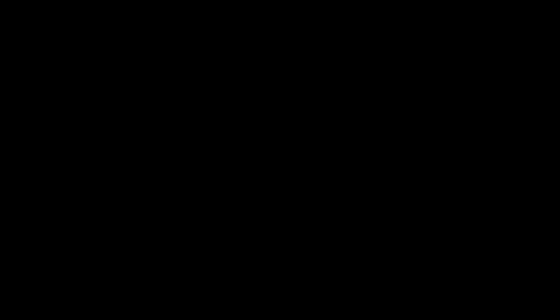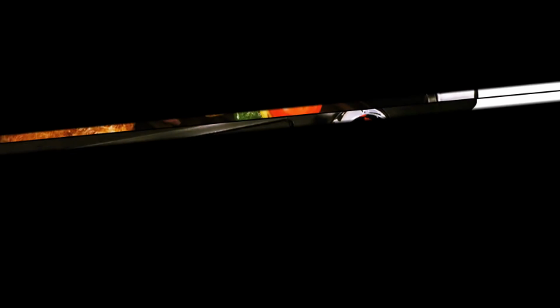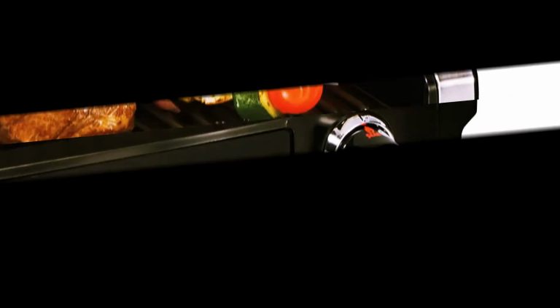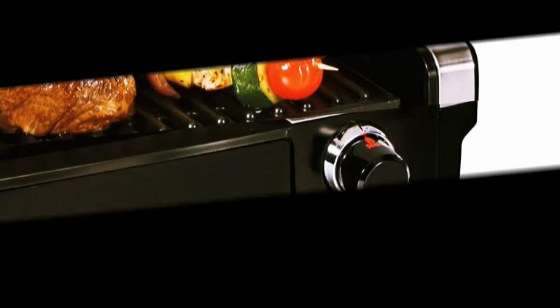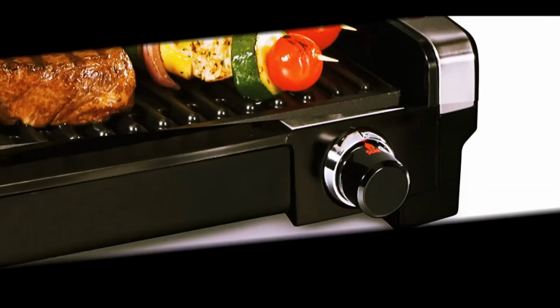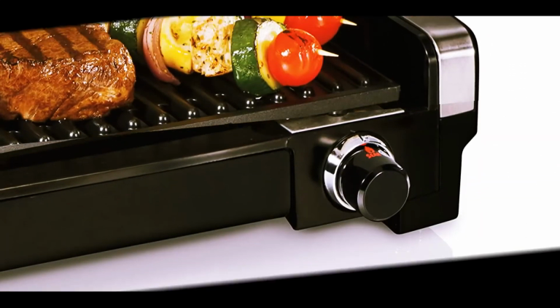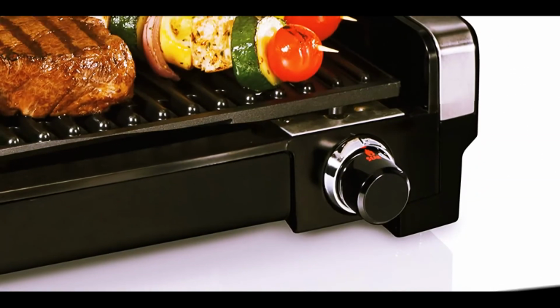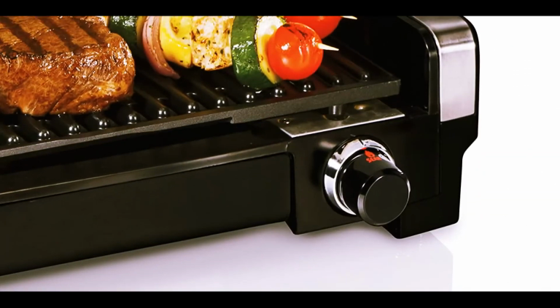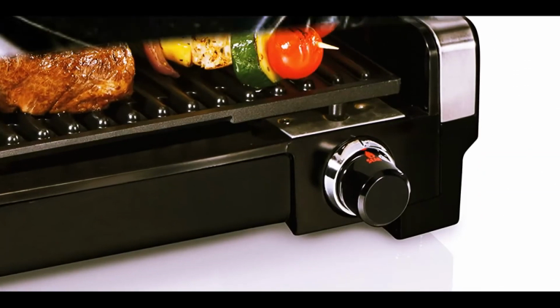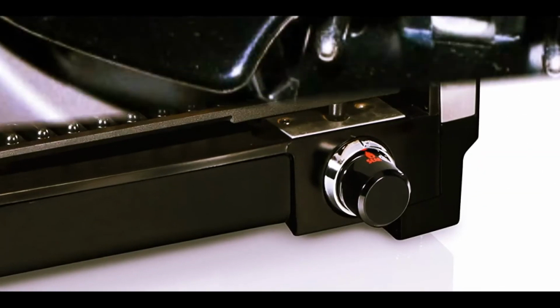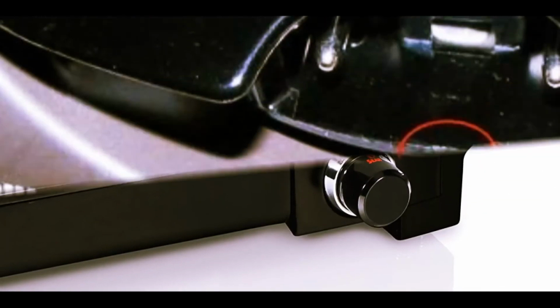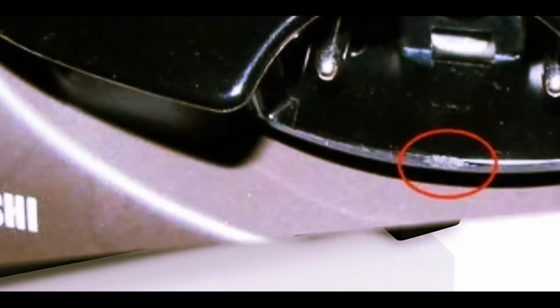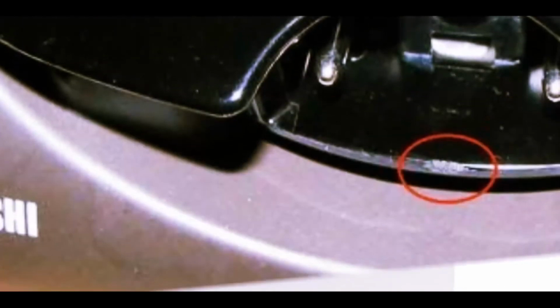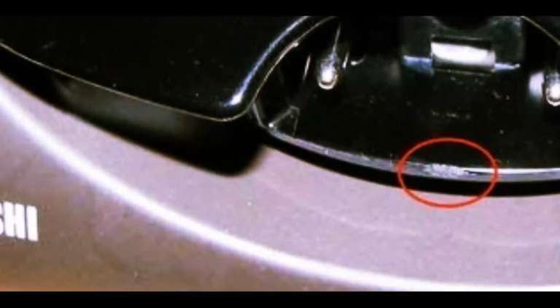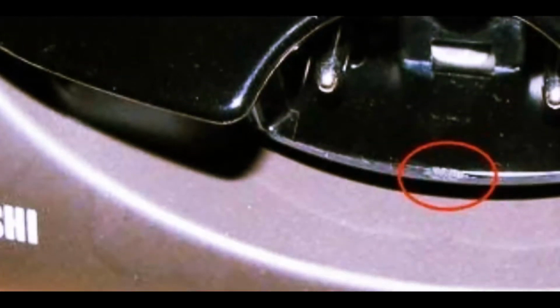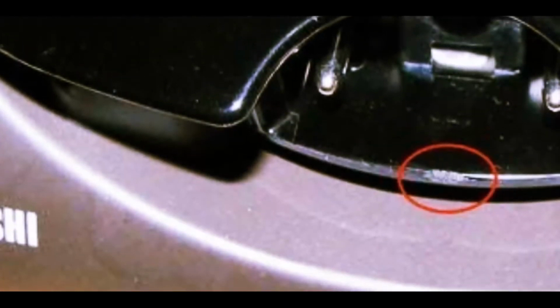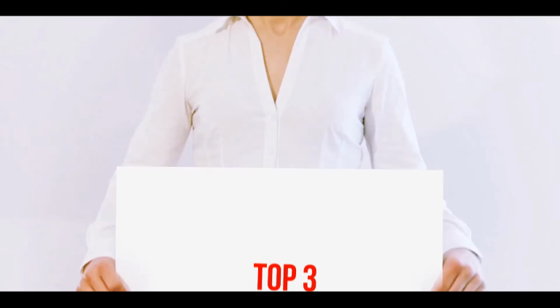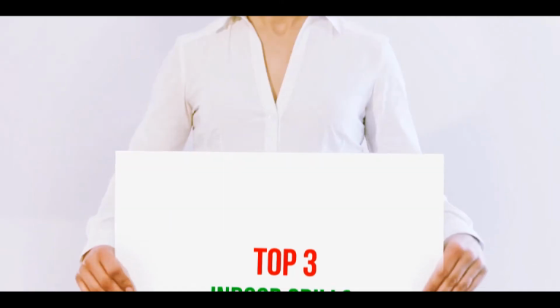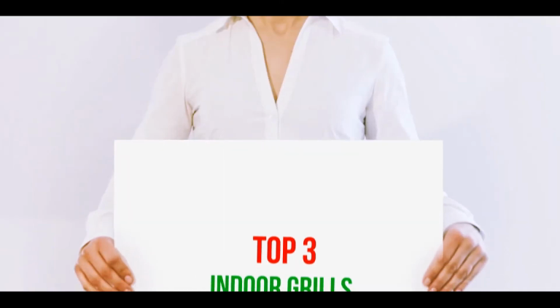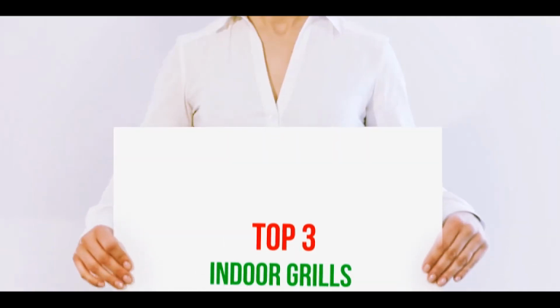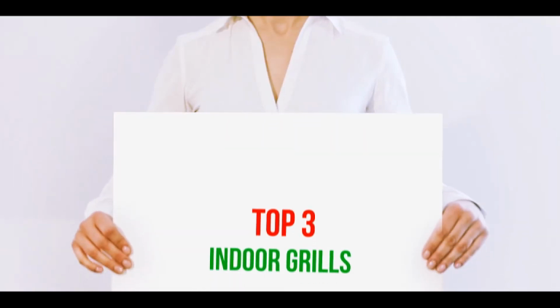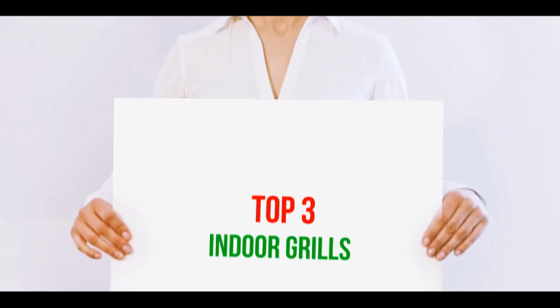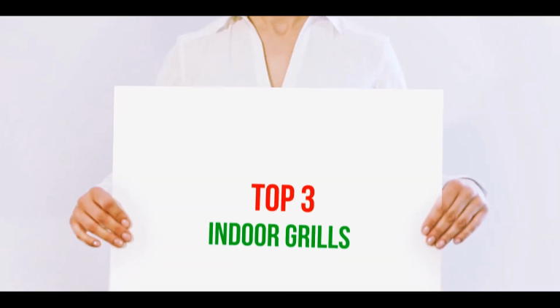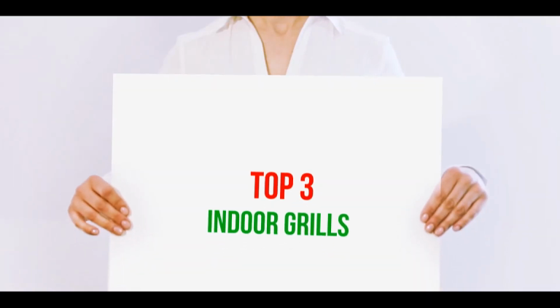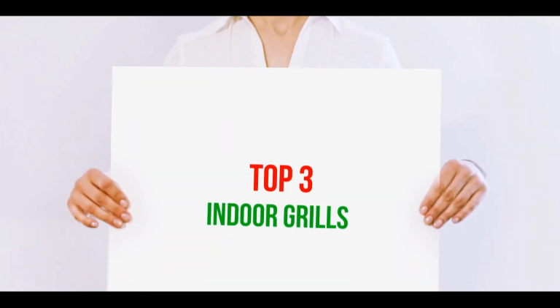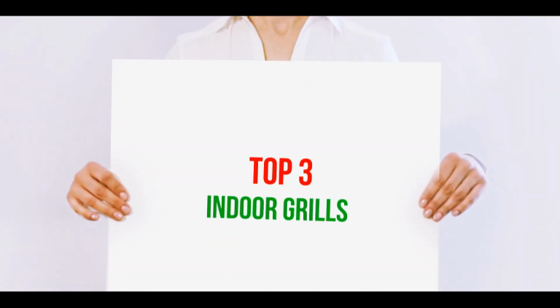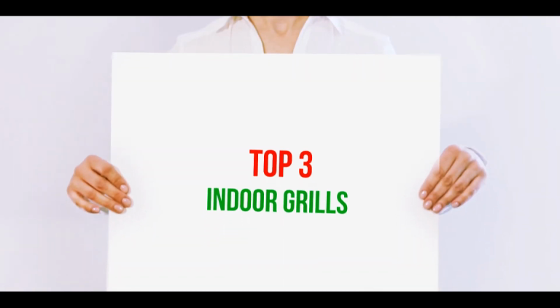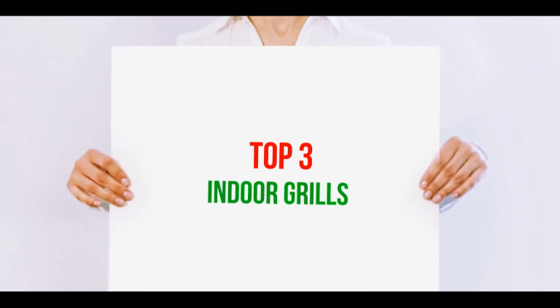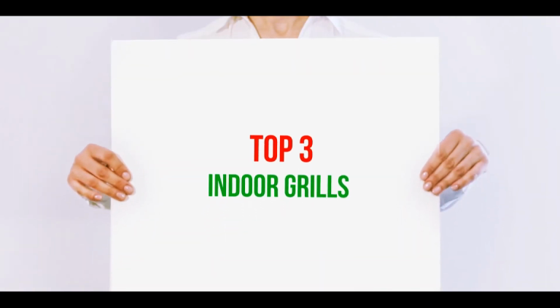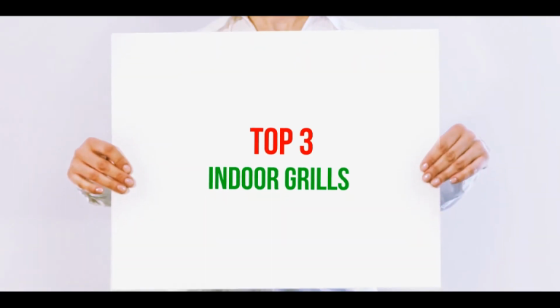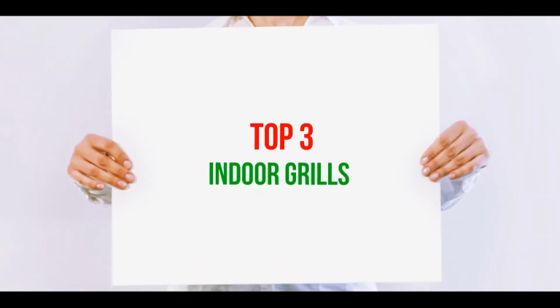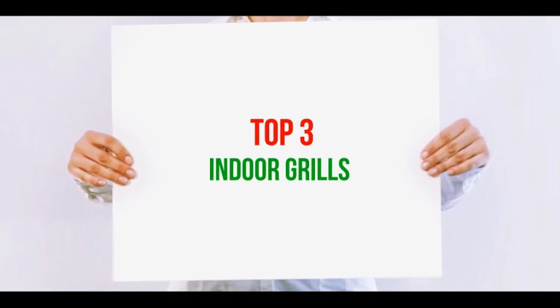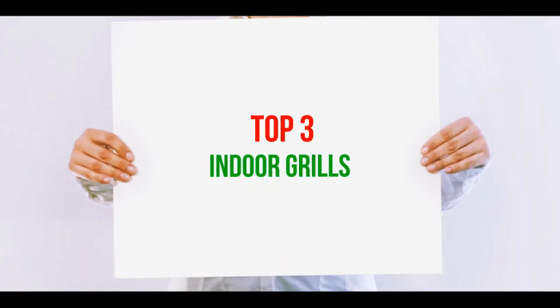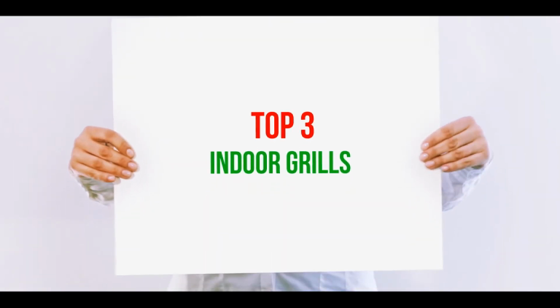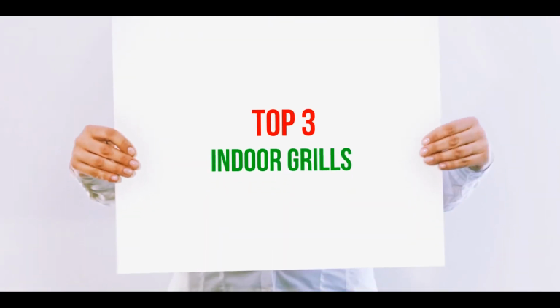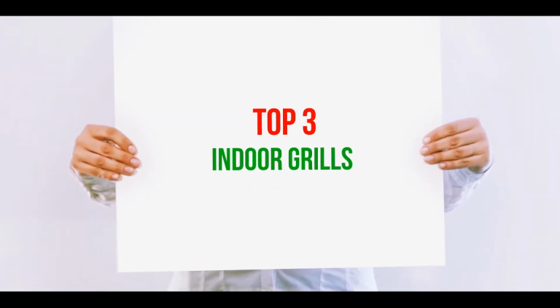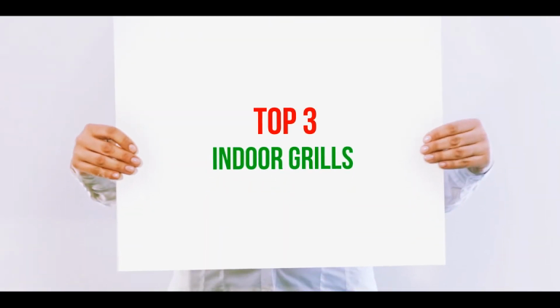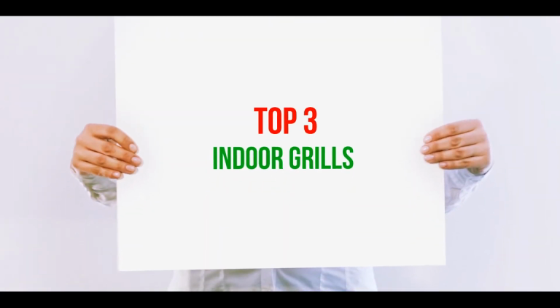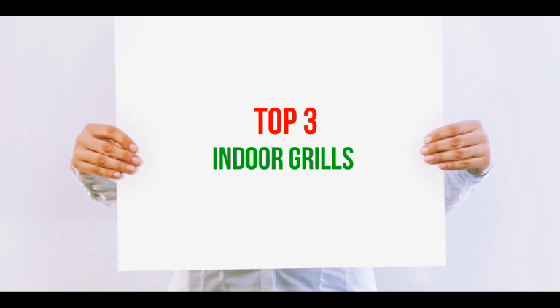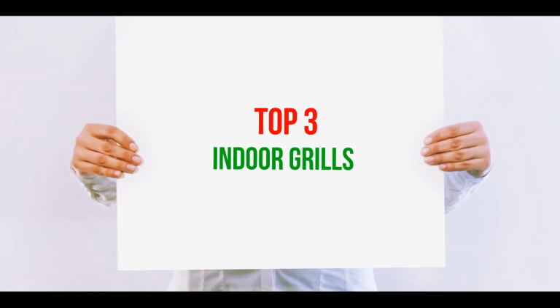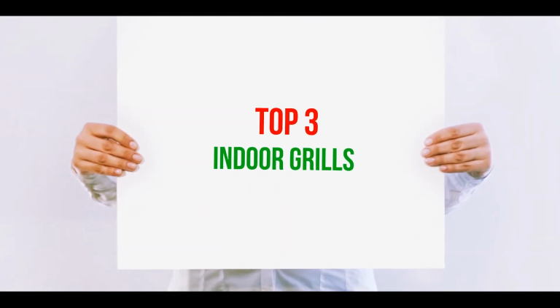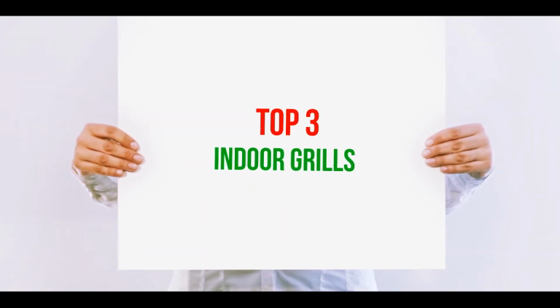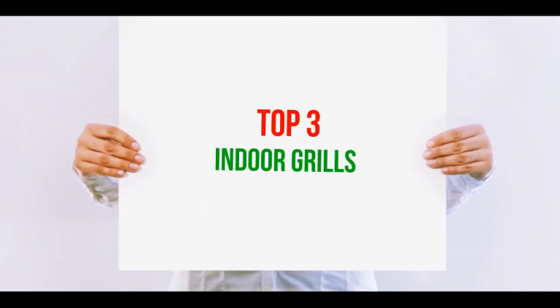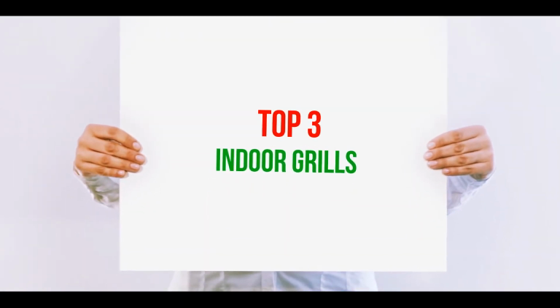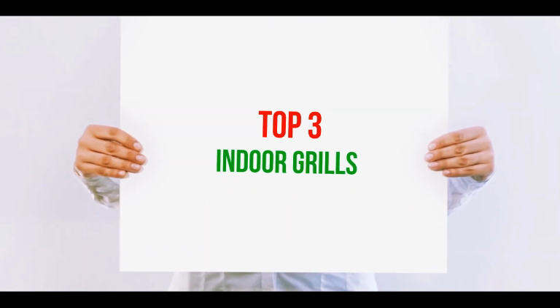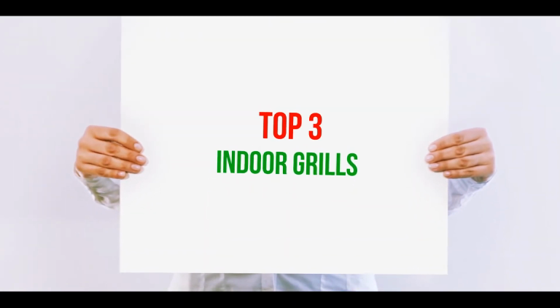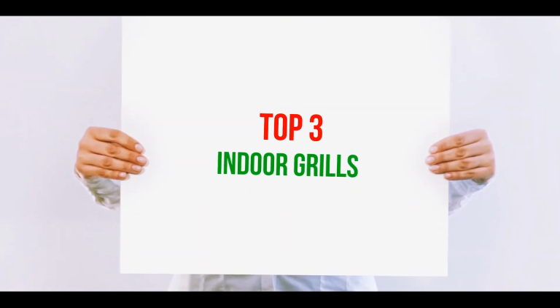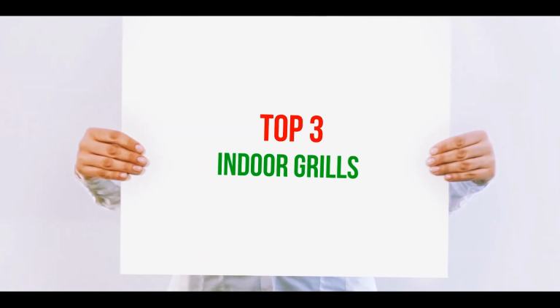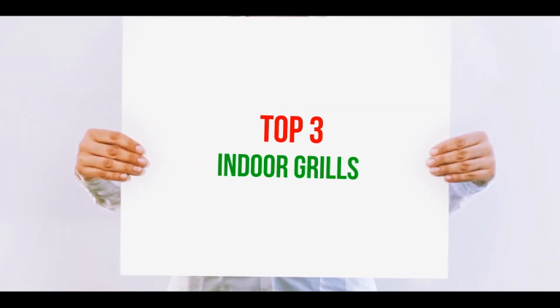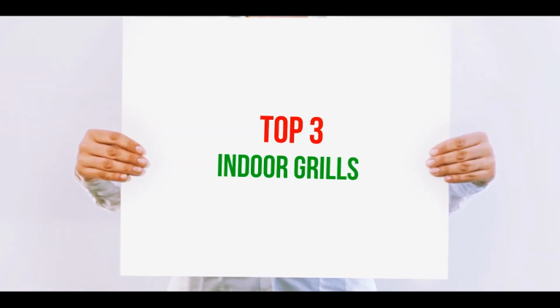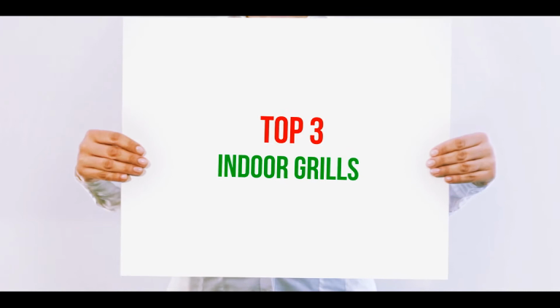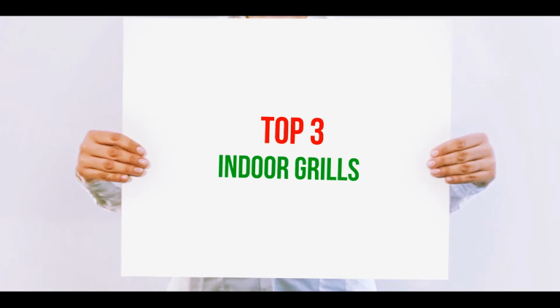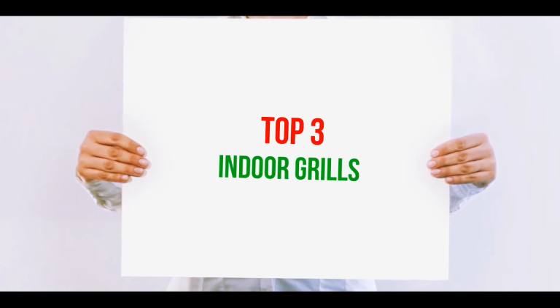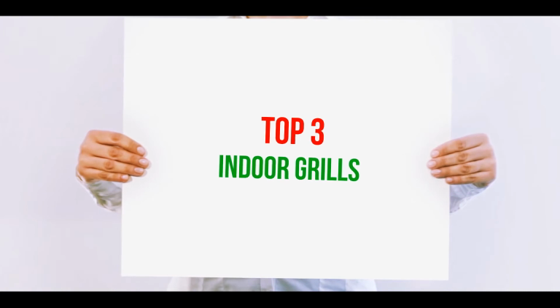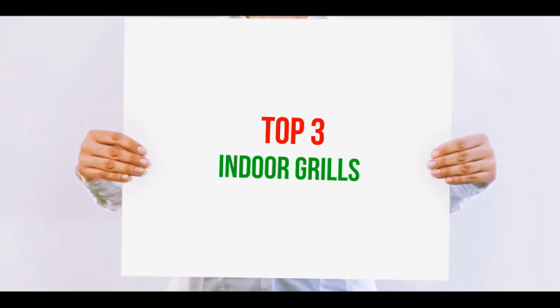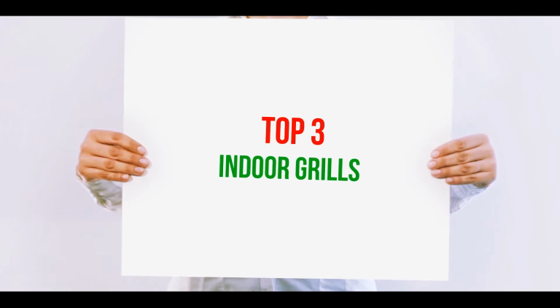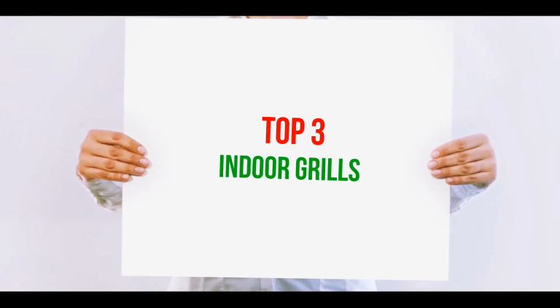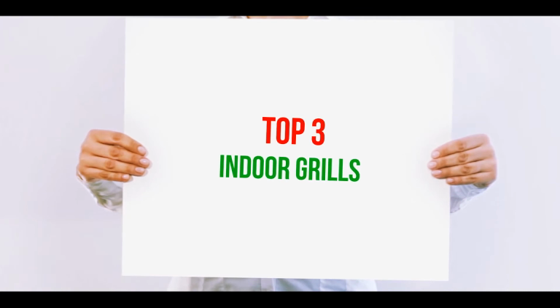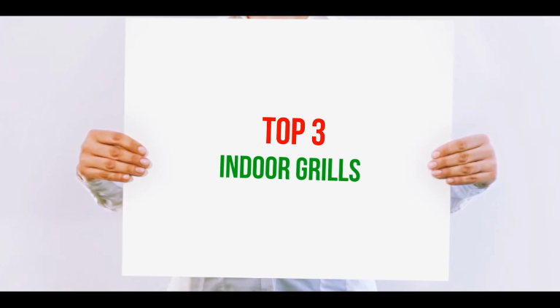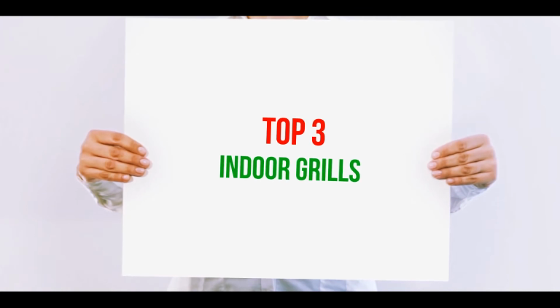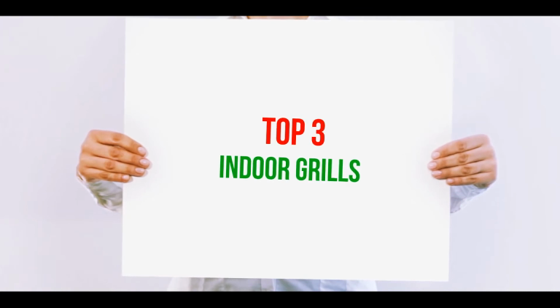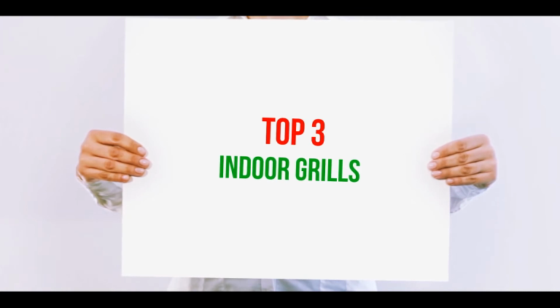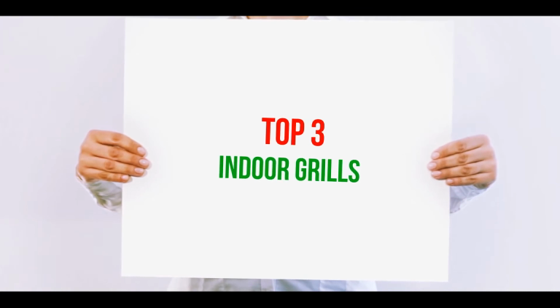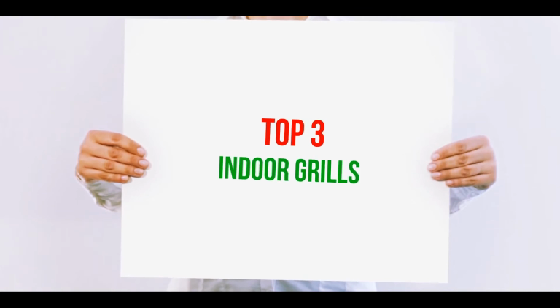Hi guys, welcome back to my channel. In today's video we're going to check out the top three best indoor grills.